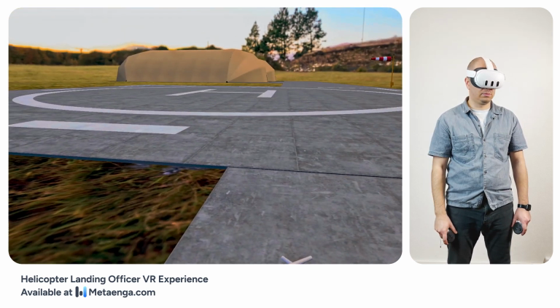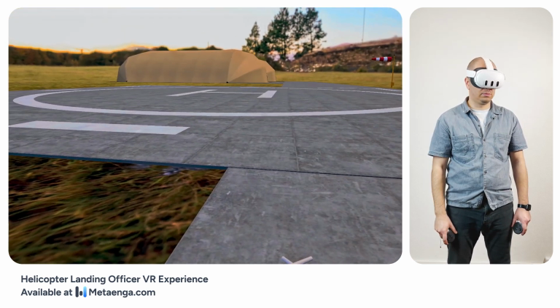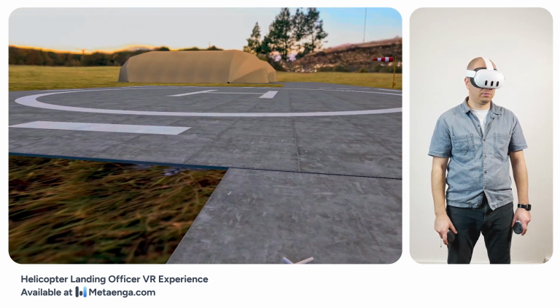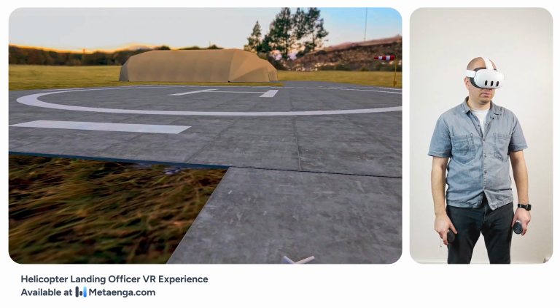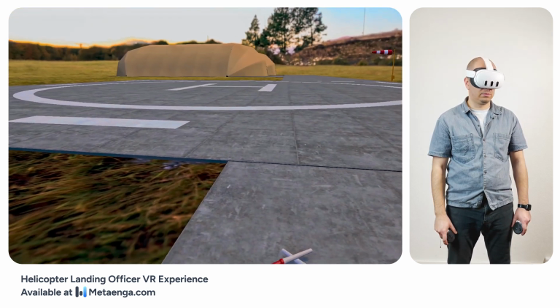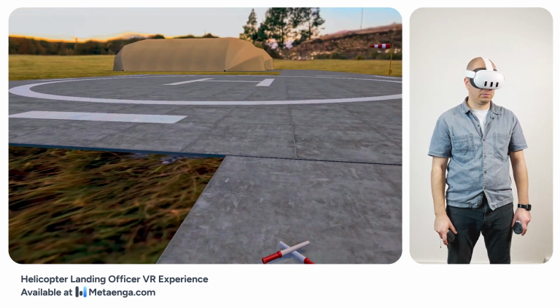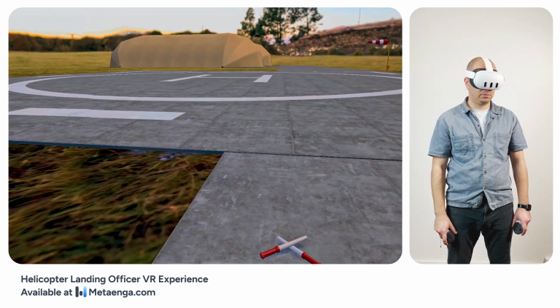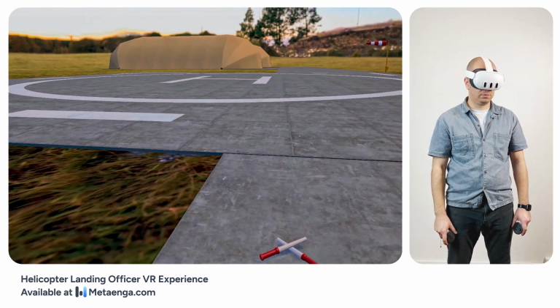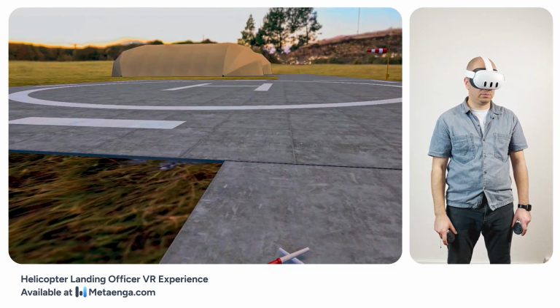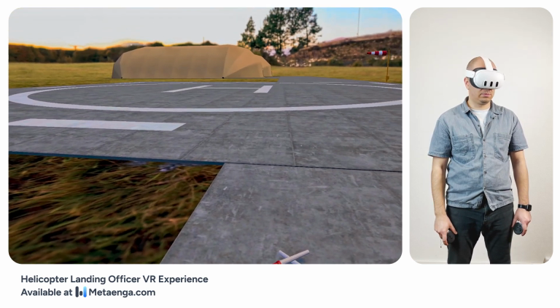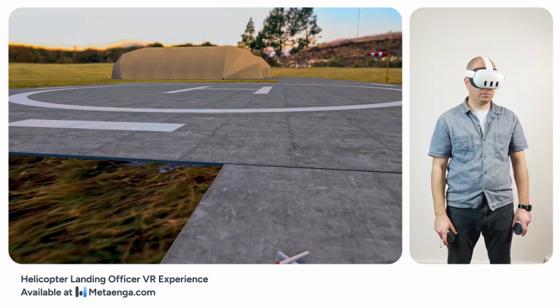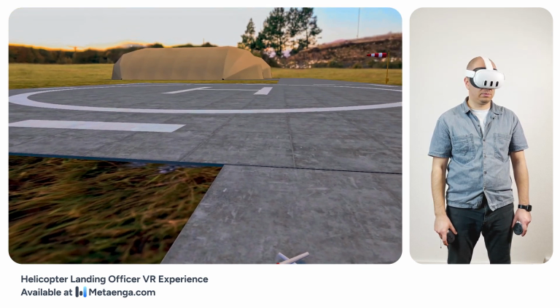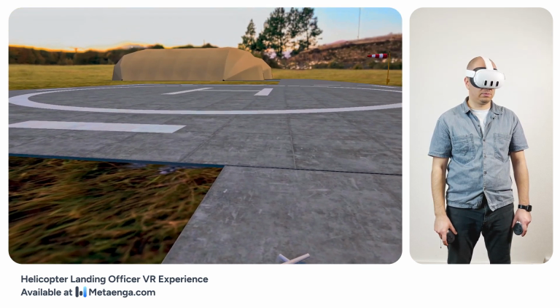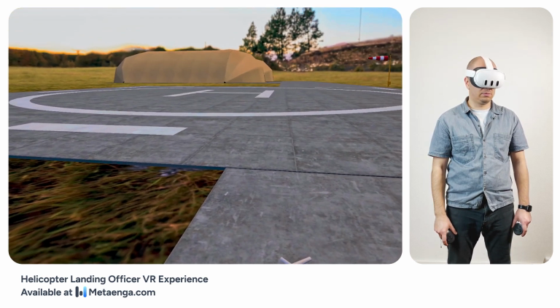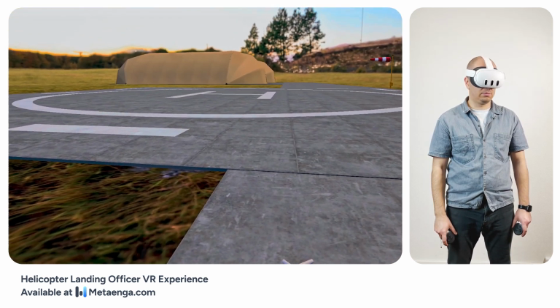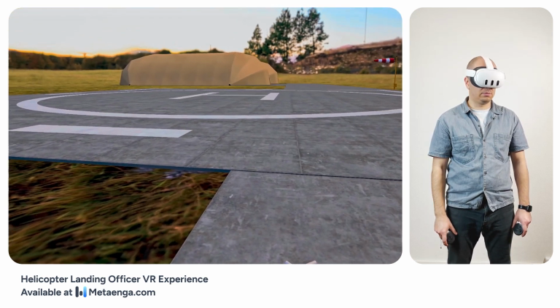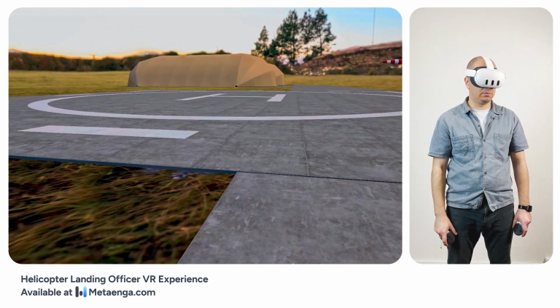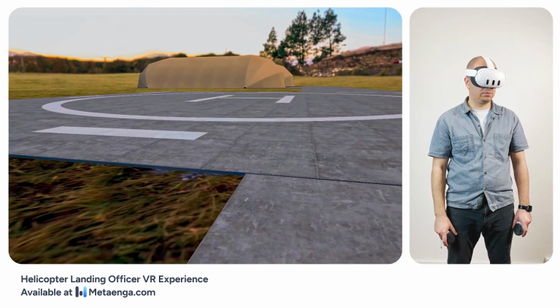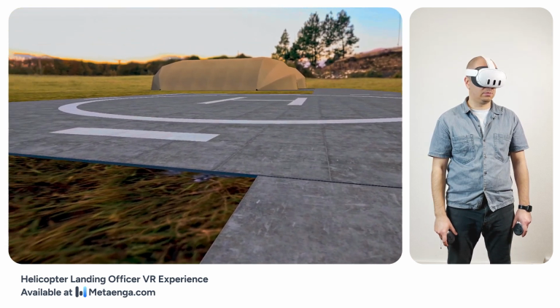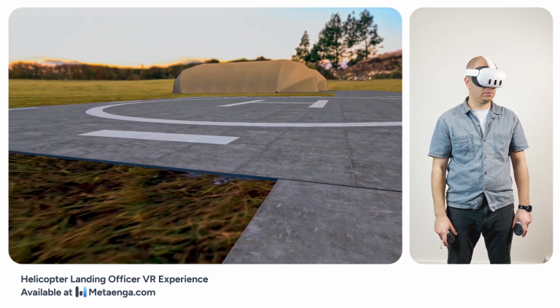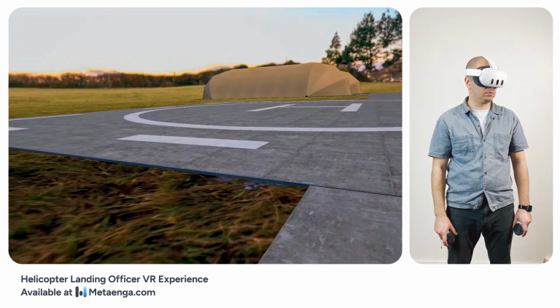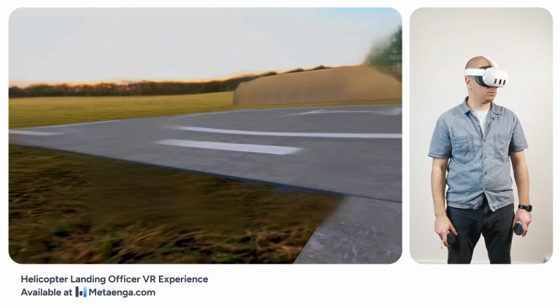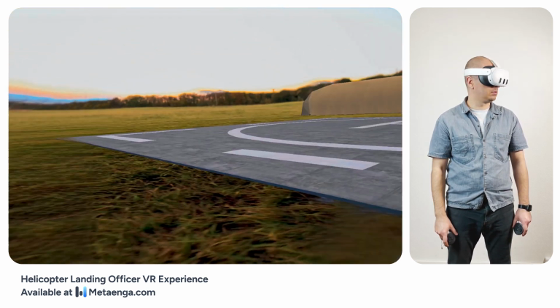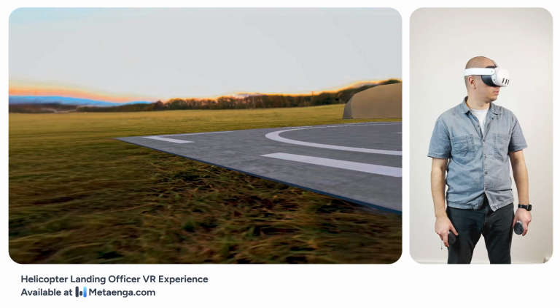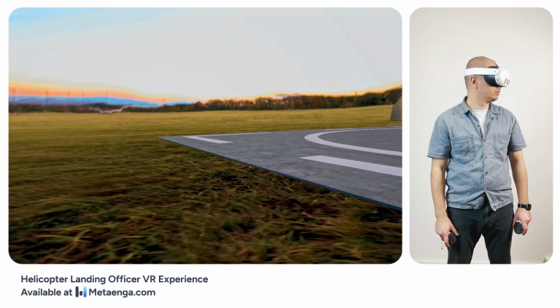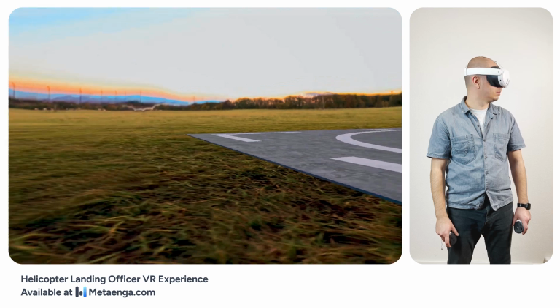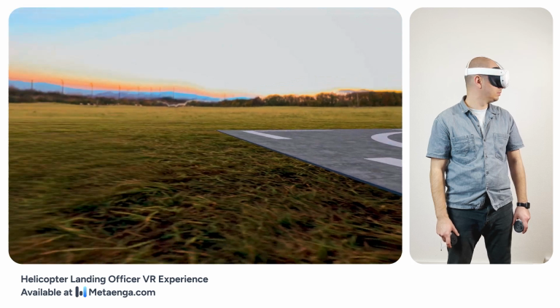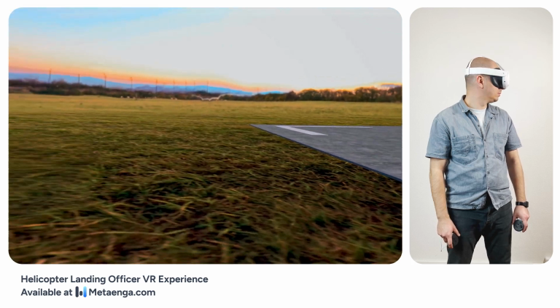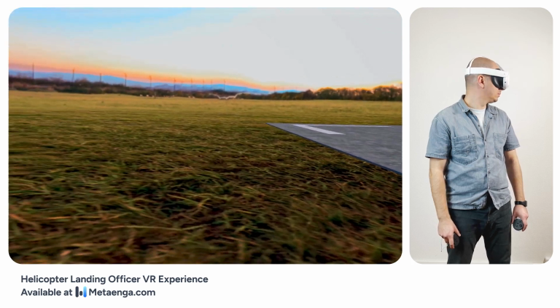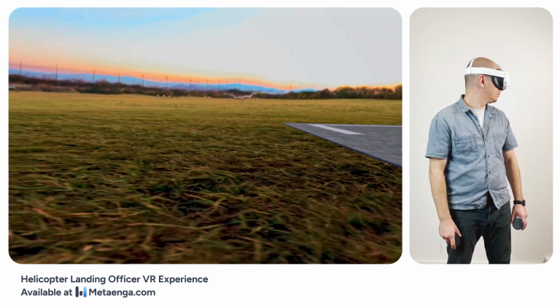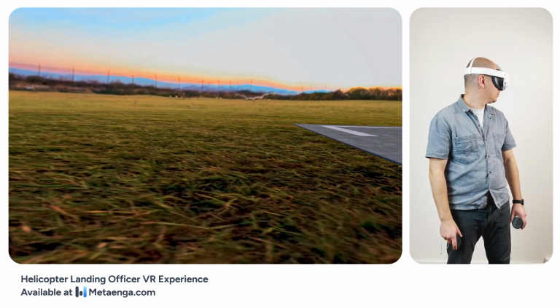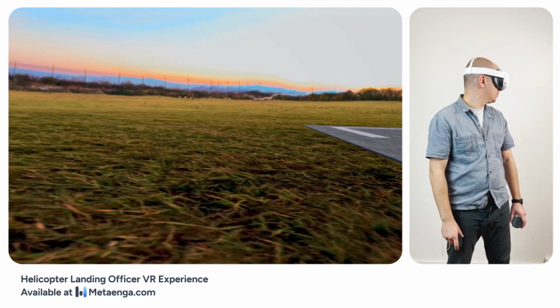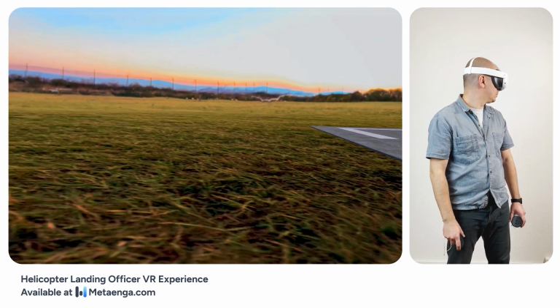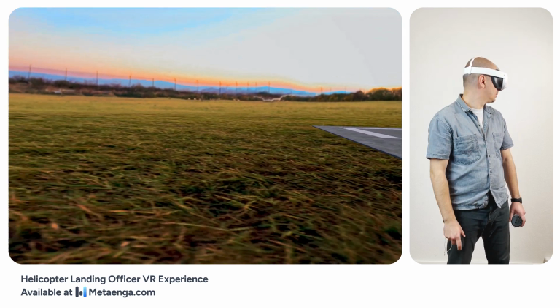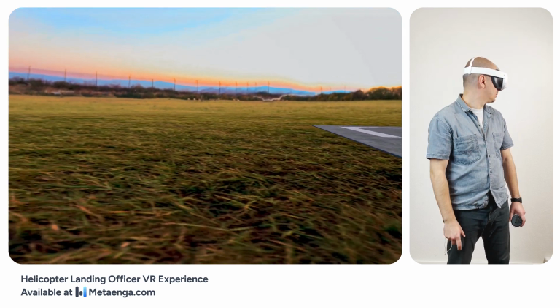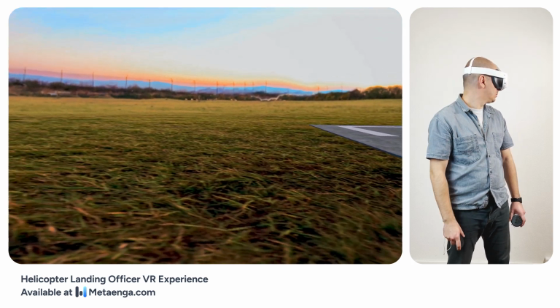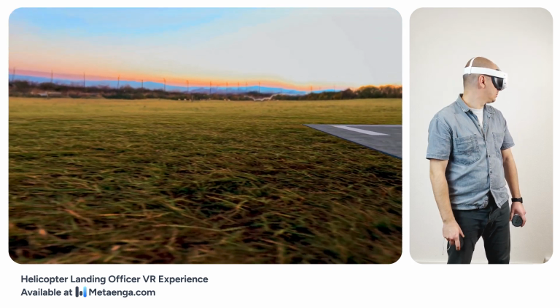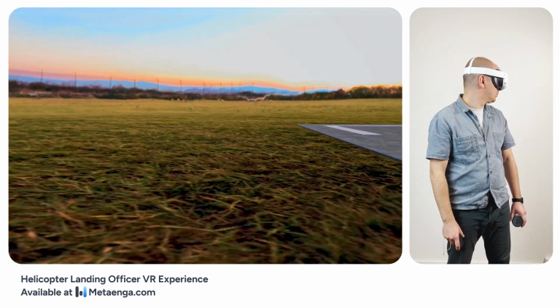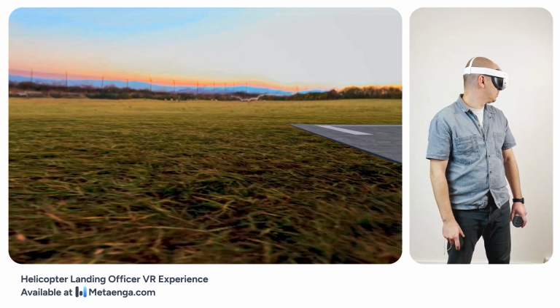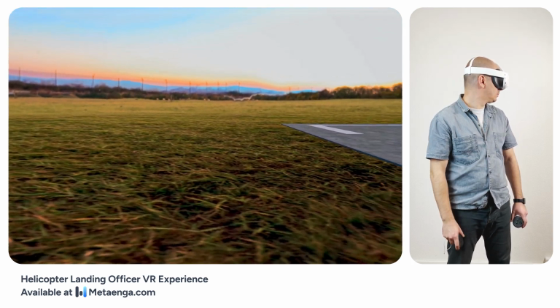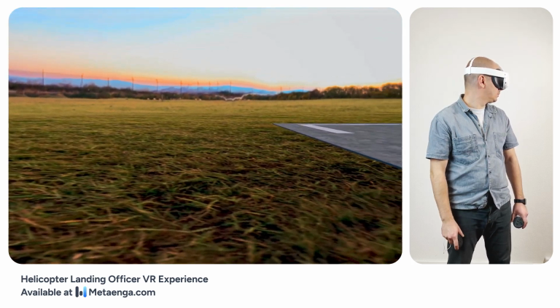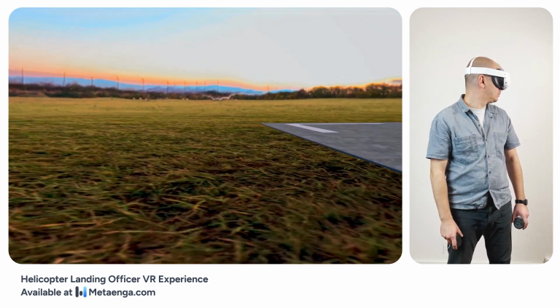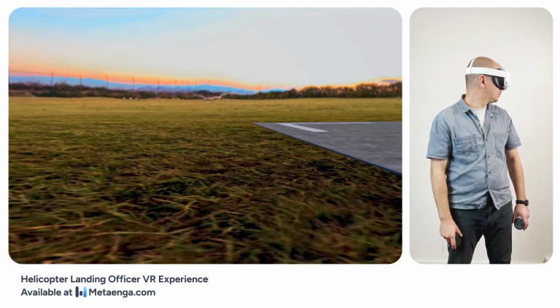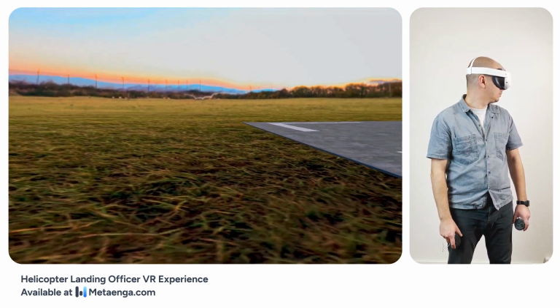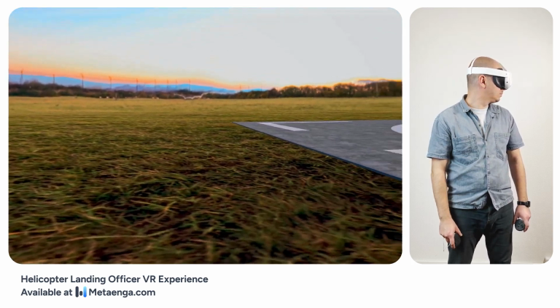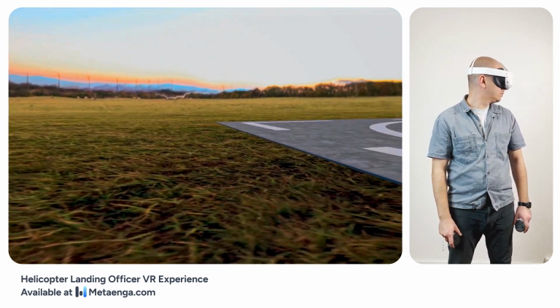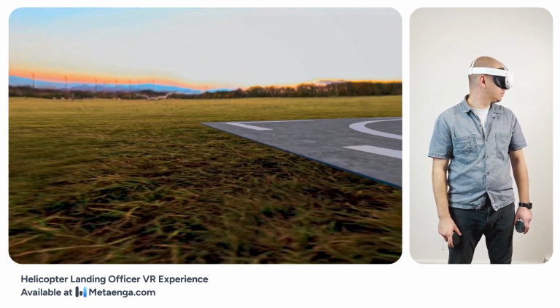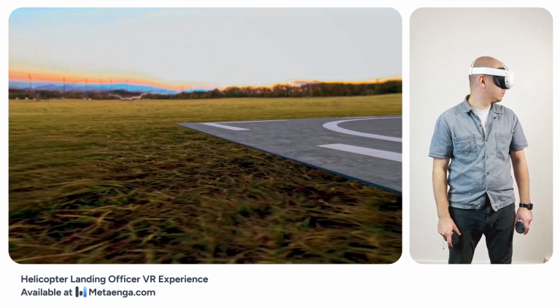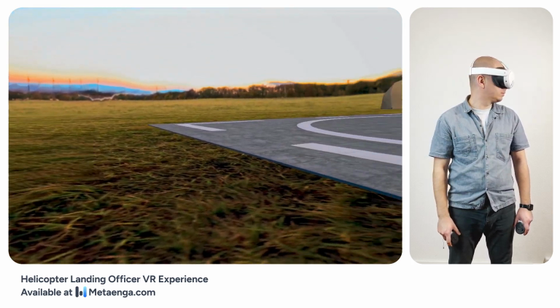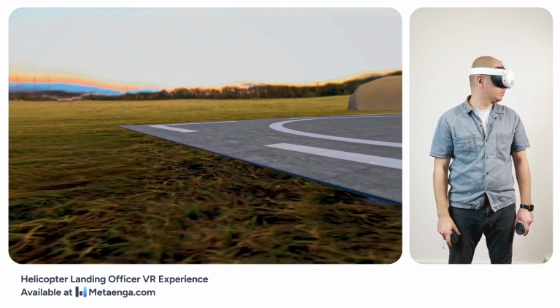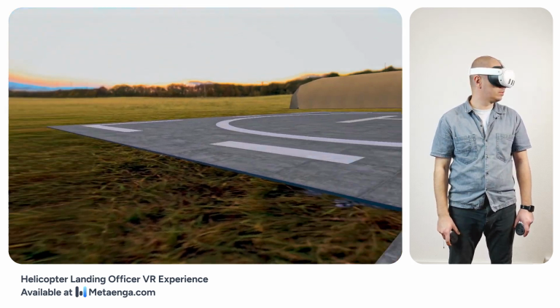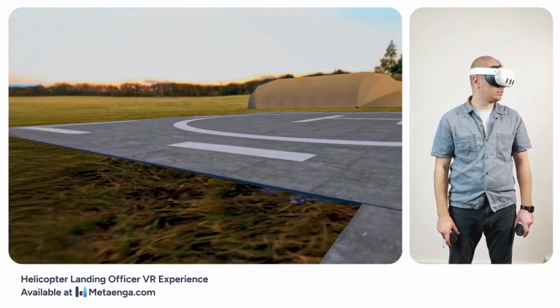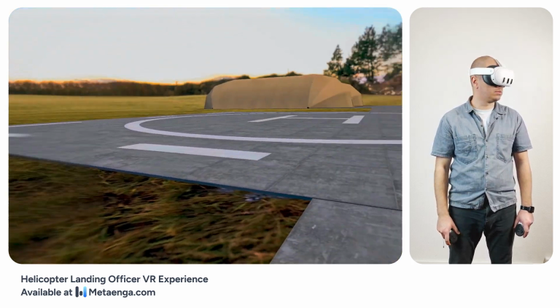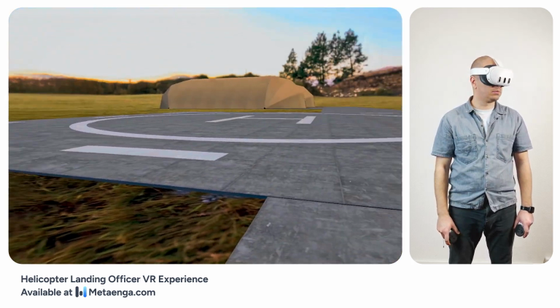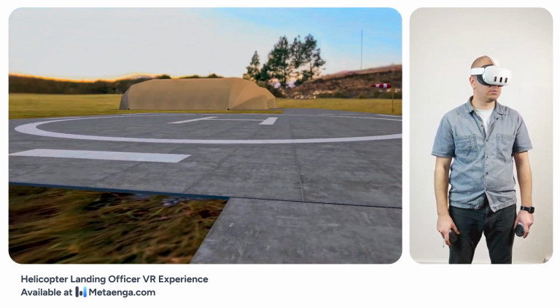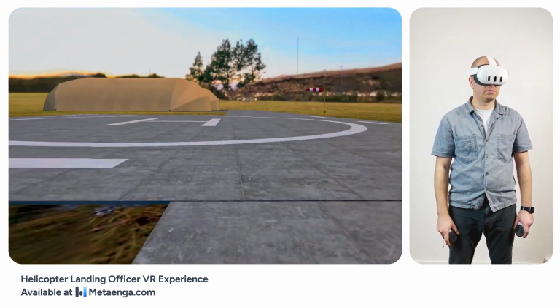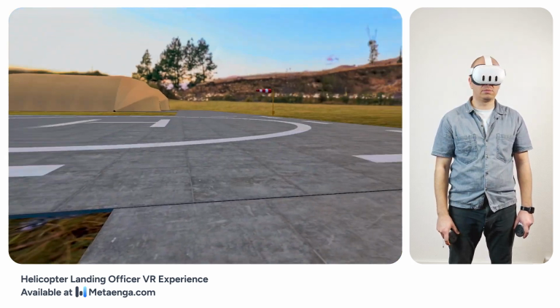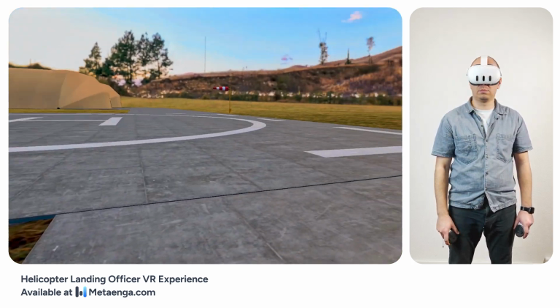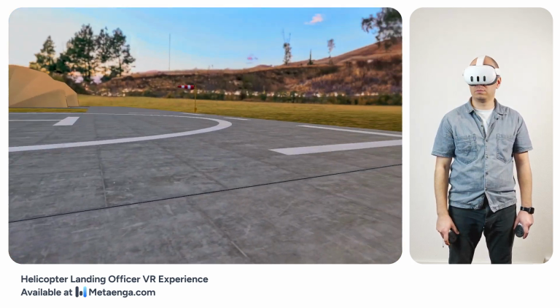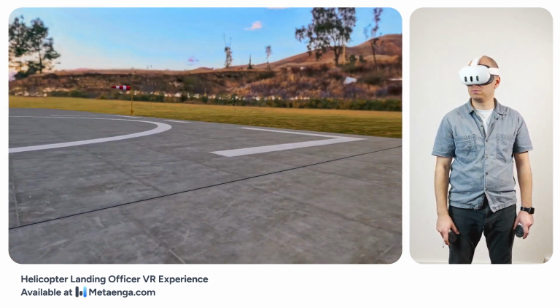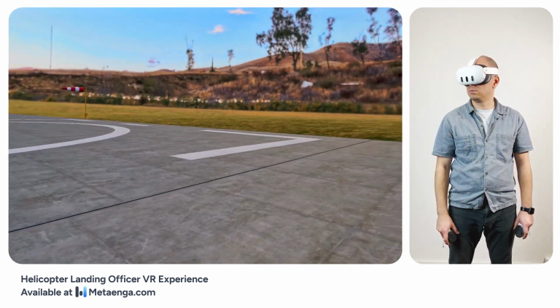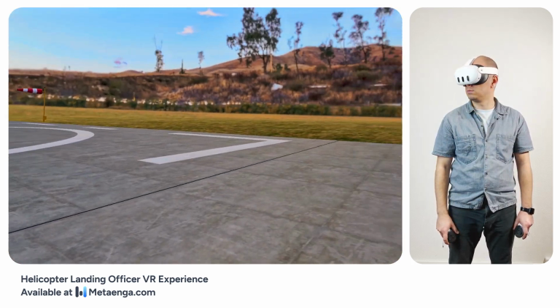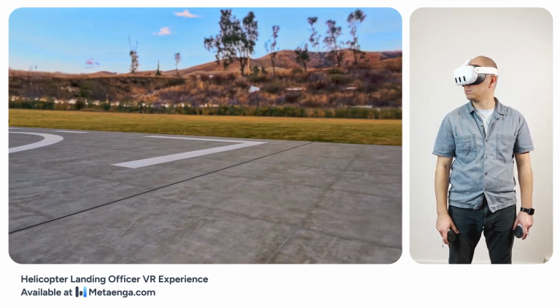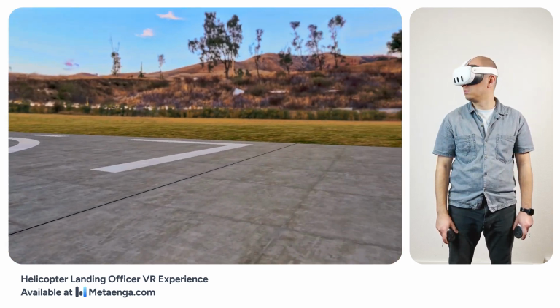Thanks, ground. Any visibility issues? Moderate dust, reducing visibility to 2 miles. Approach with caution.